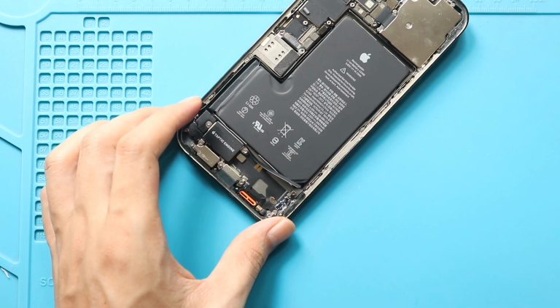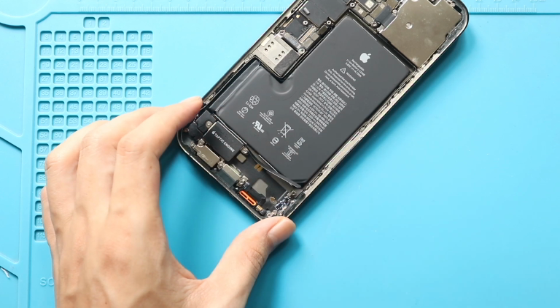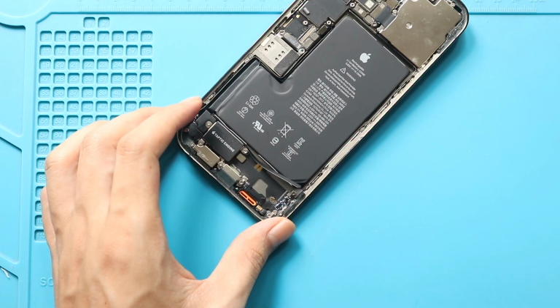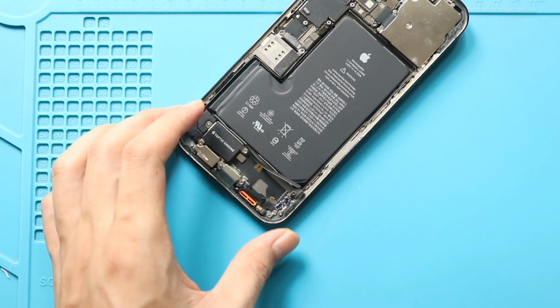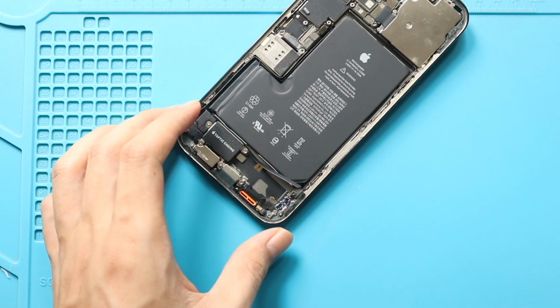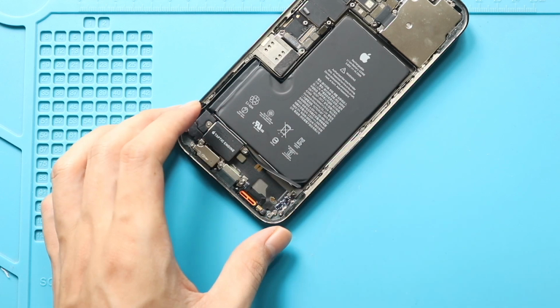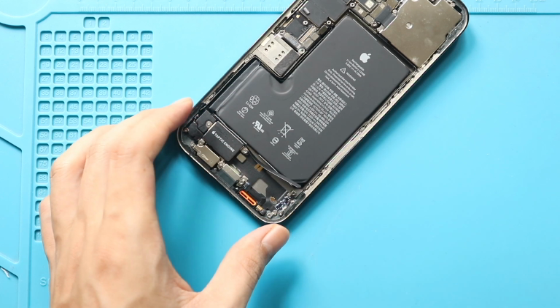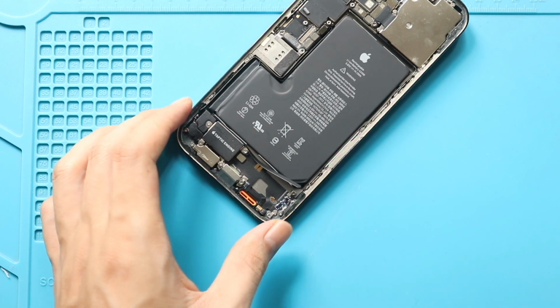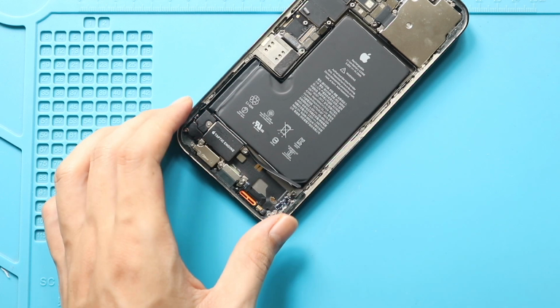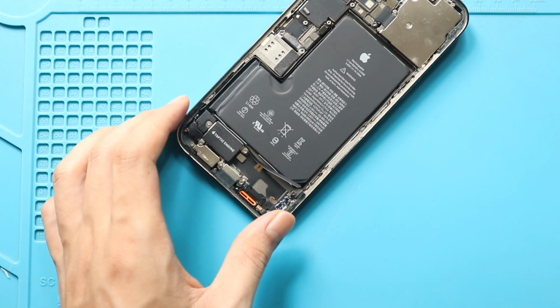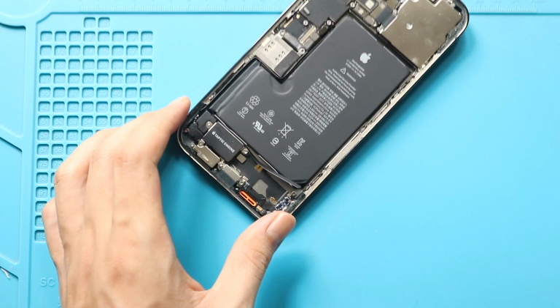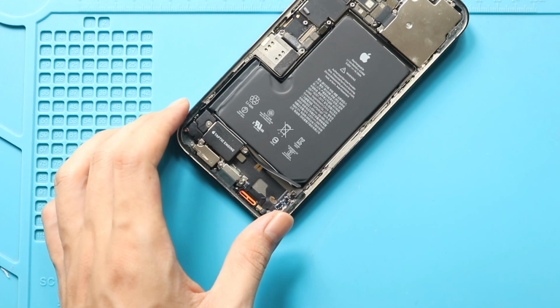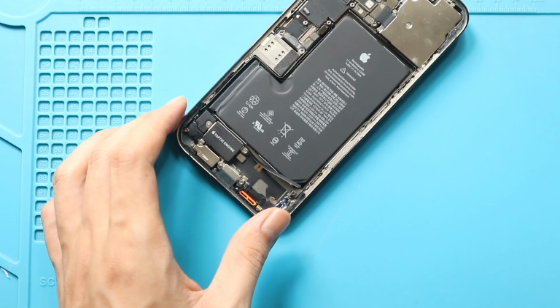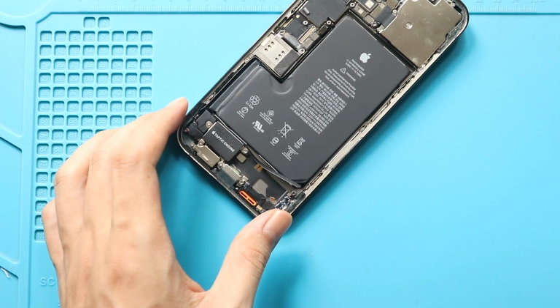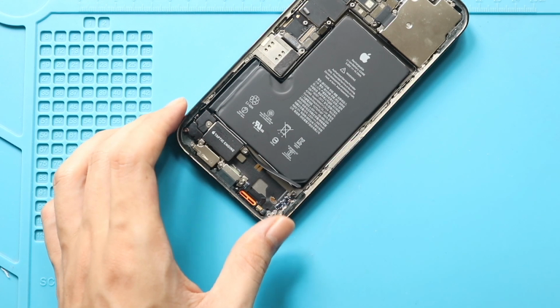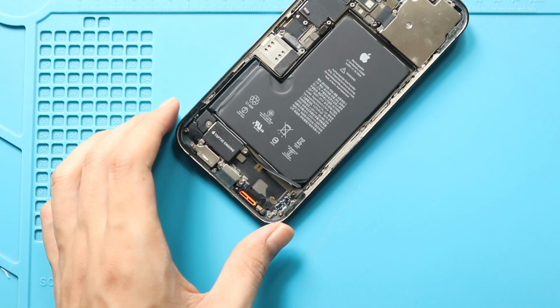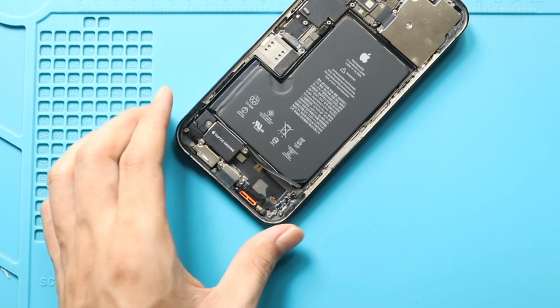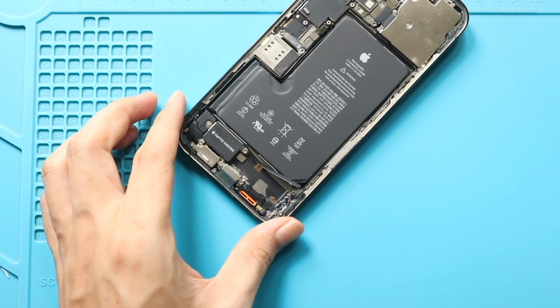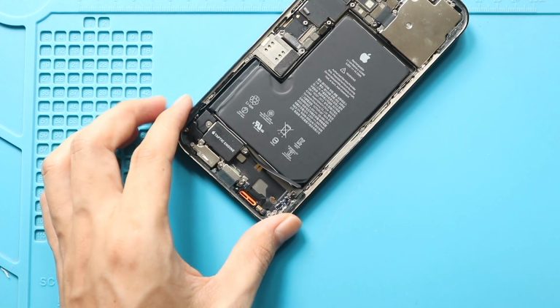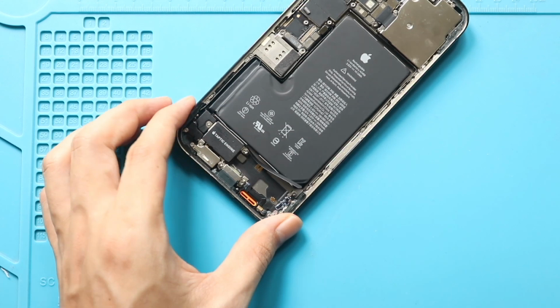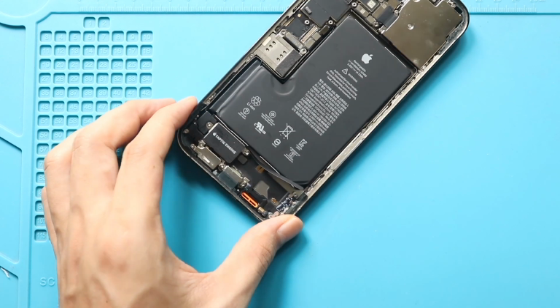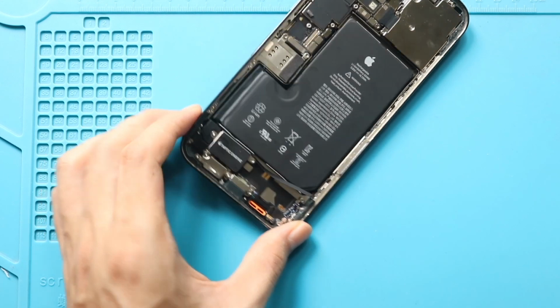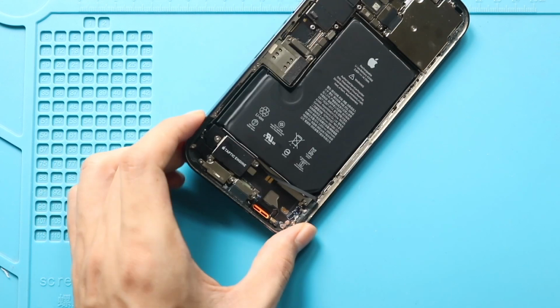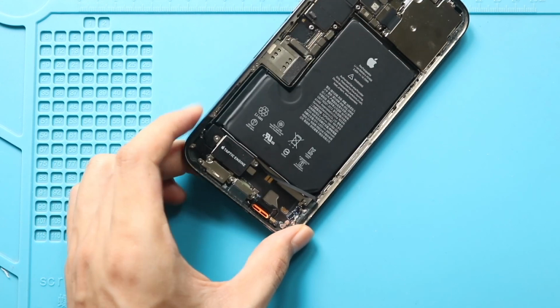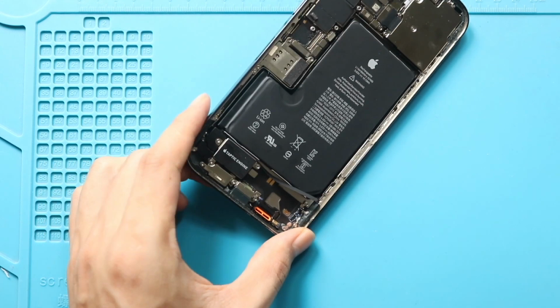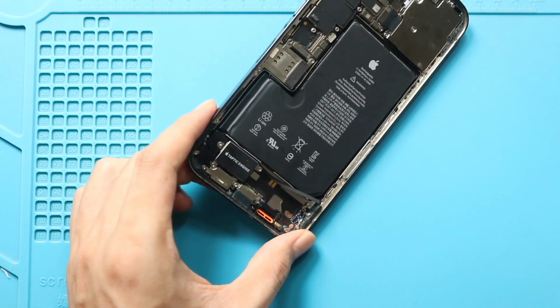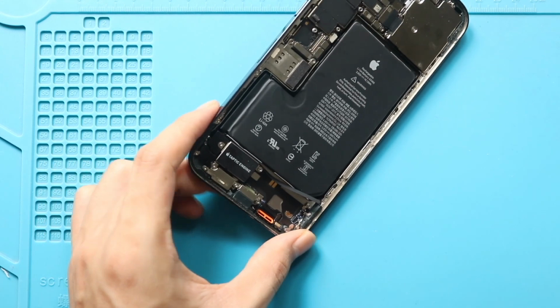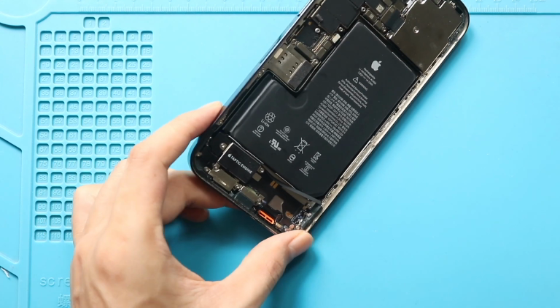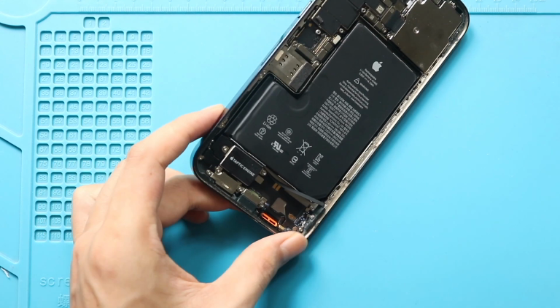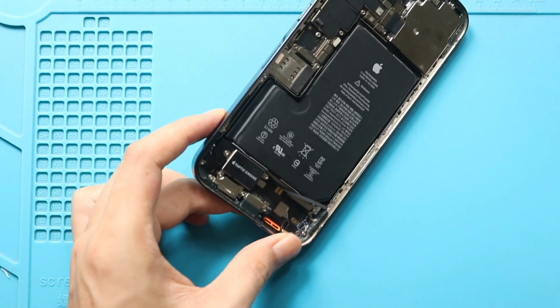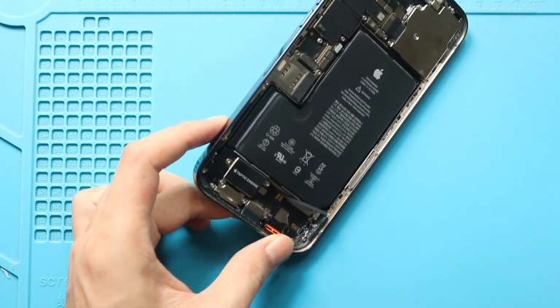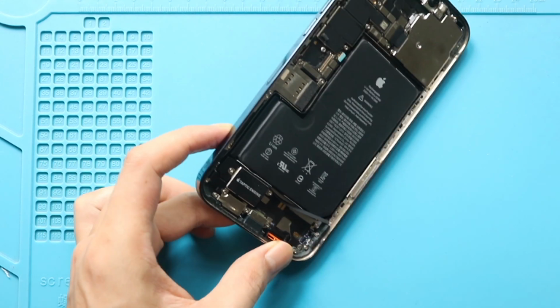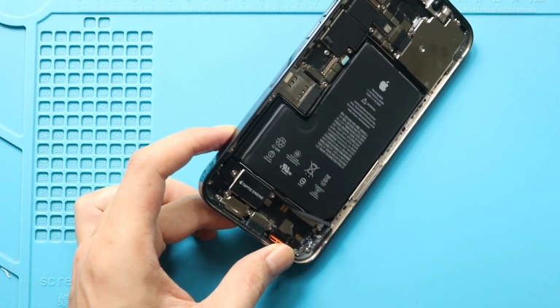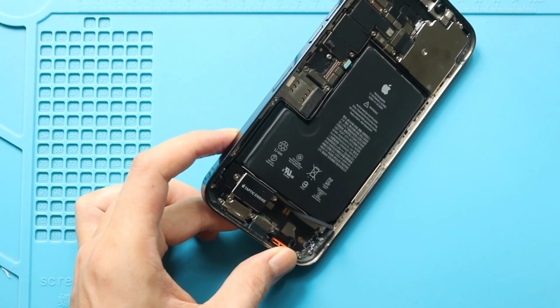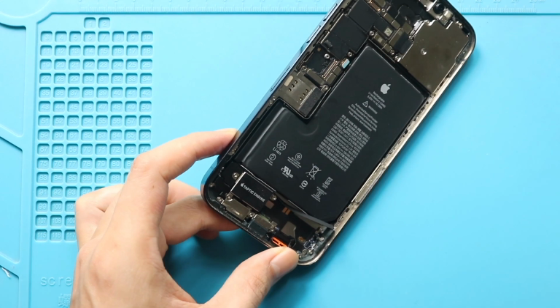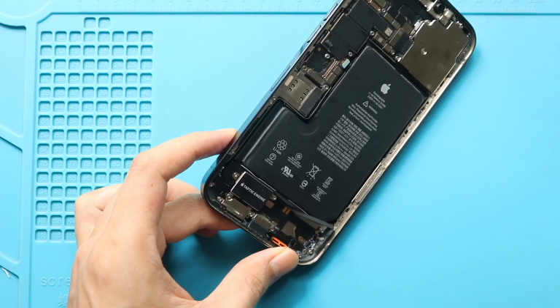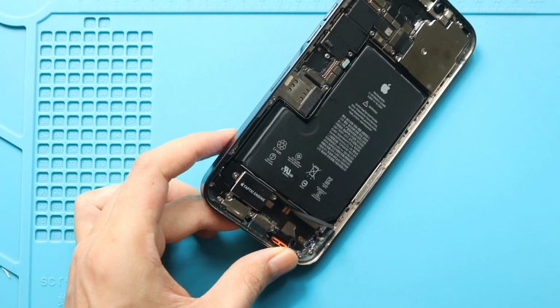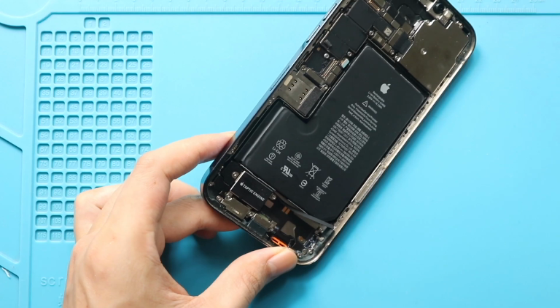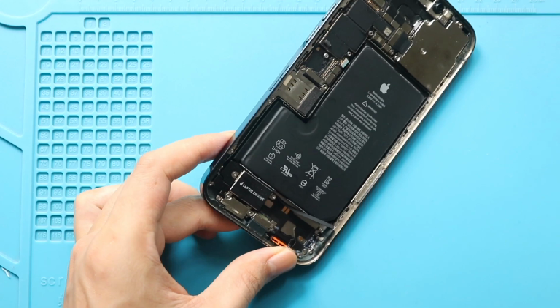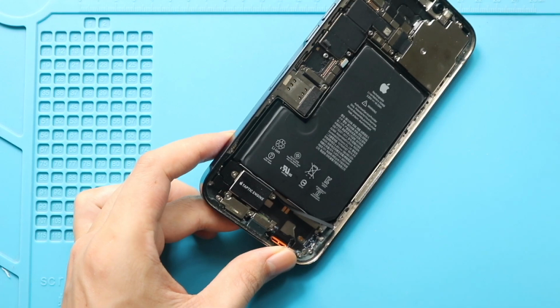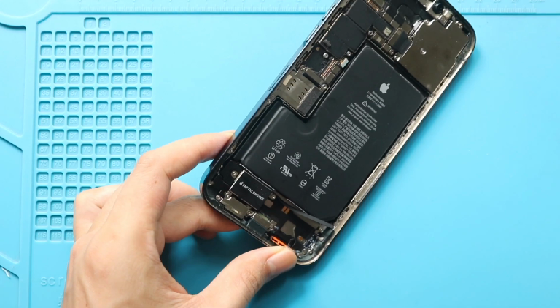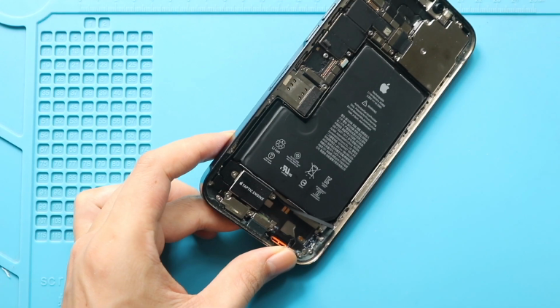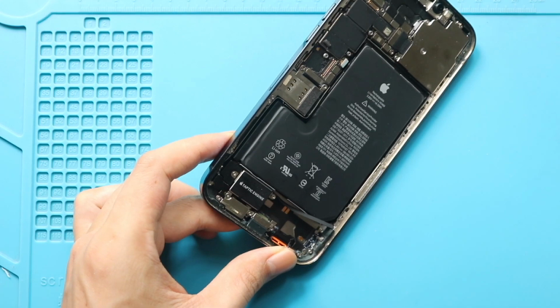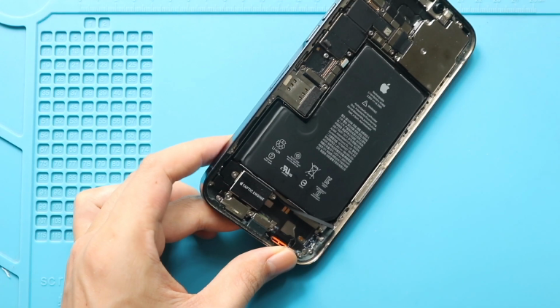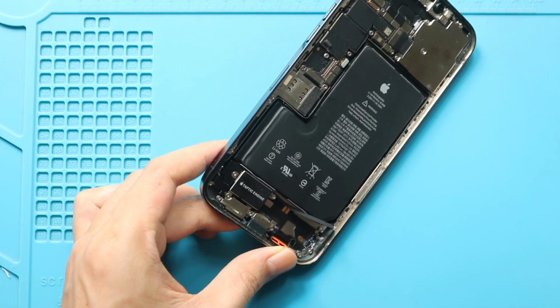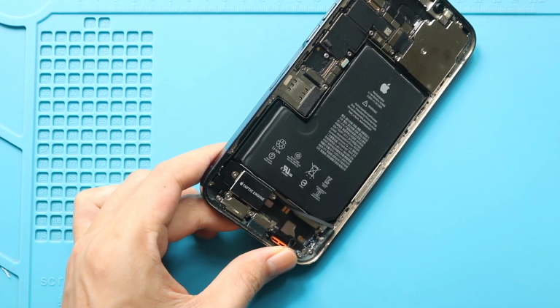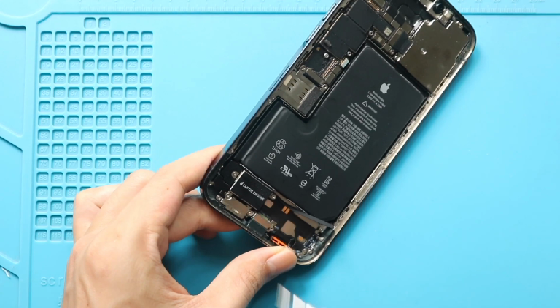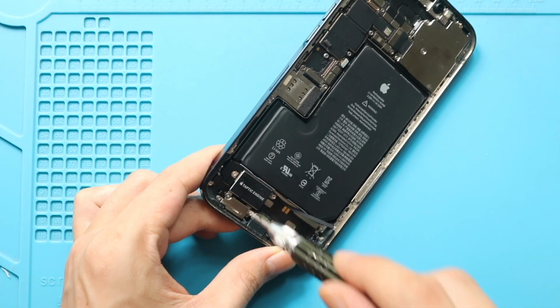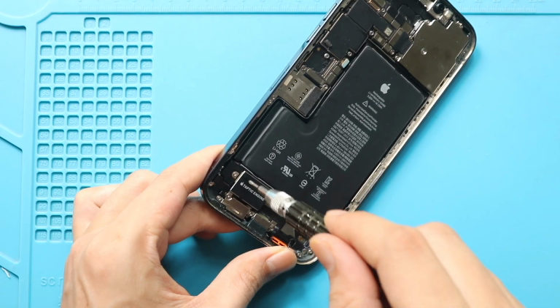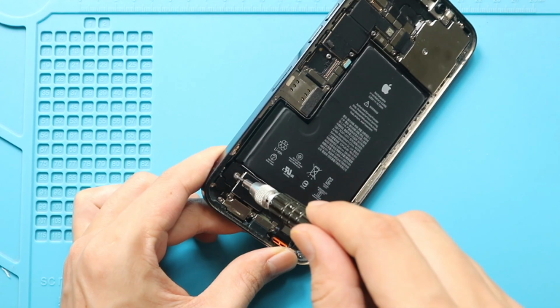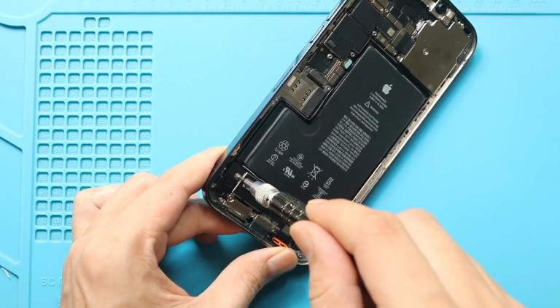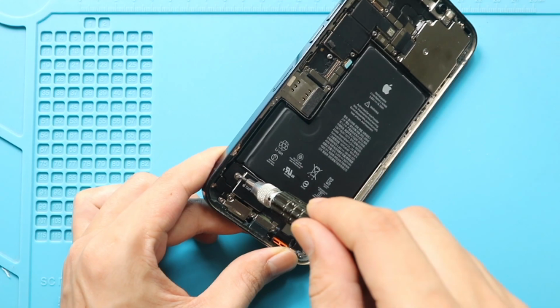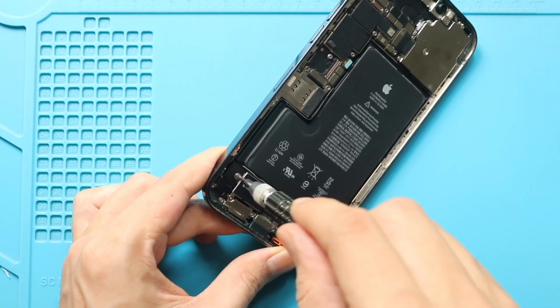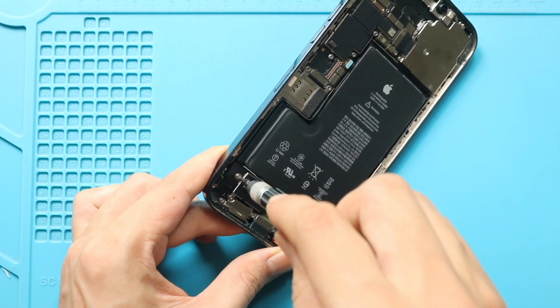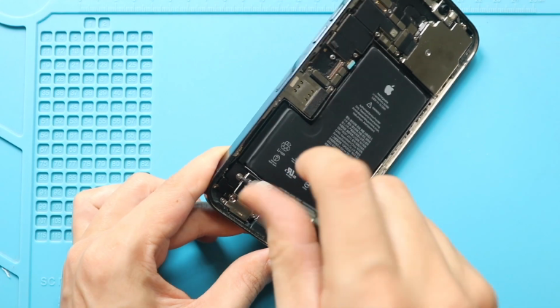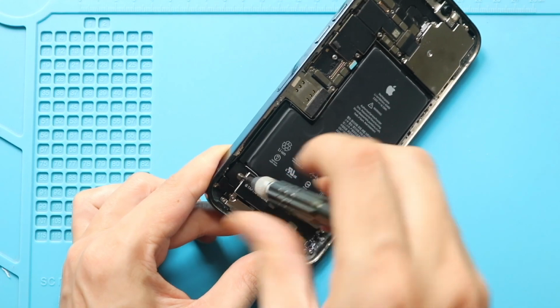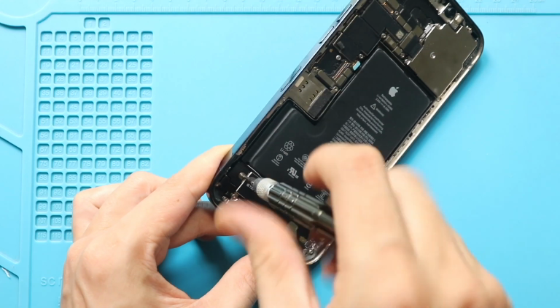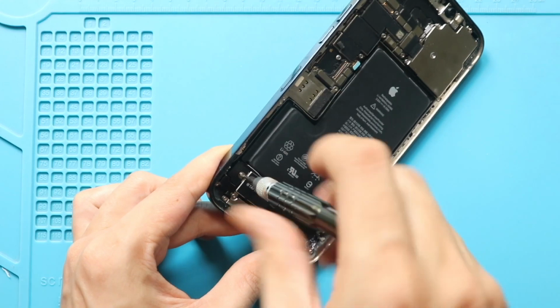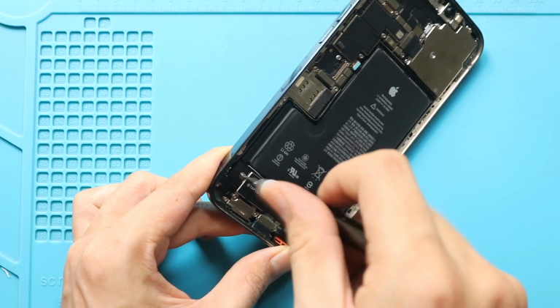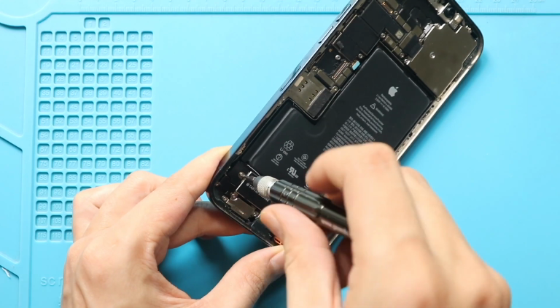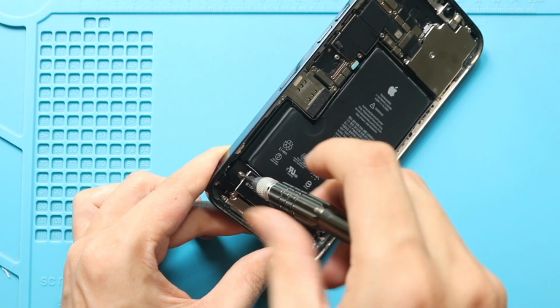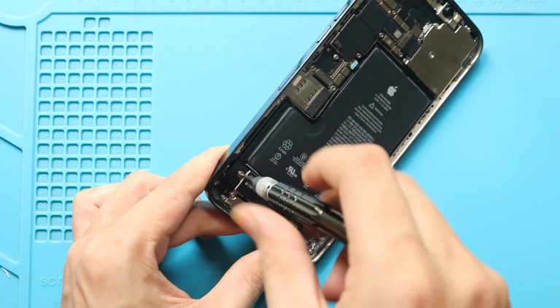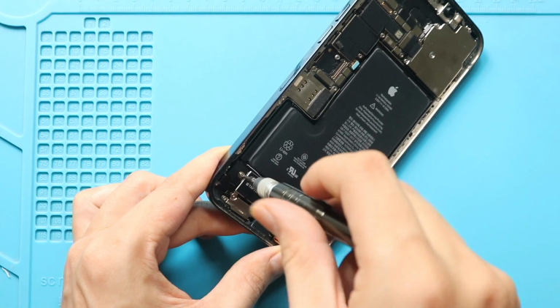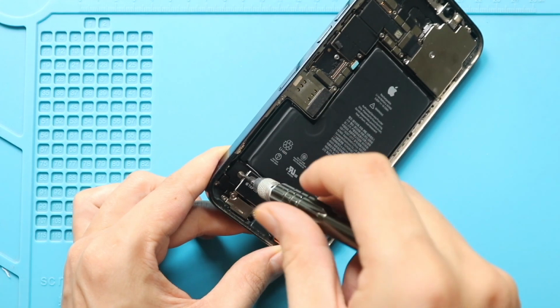Next, remove the taptic engine by undoing four screws and the connector plug. Take out the bracket after removing the first screw.